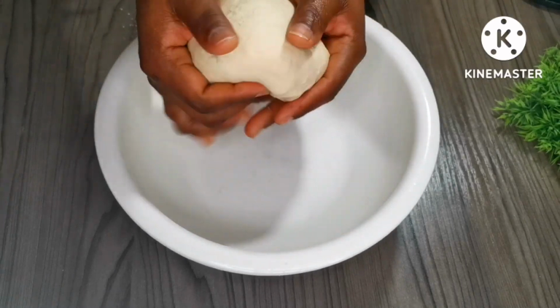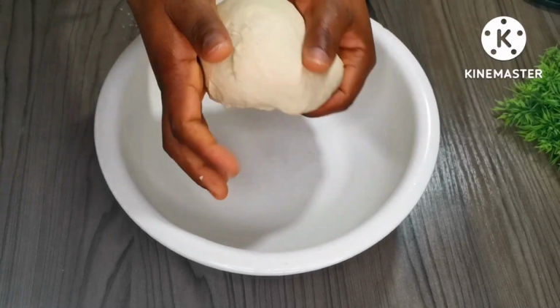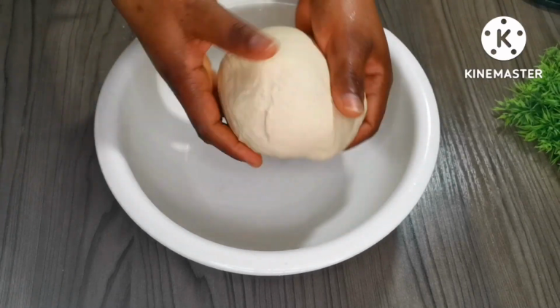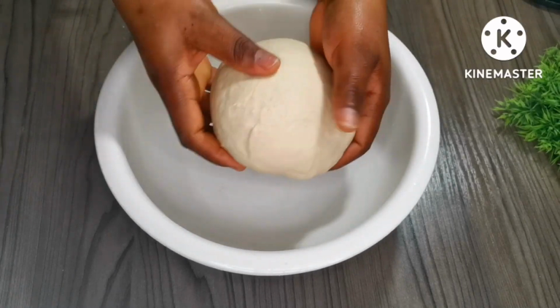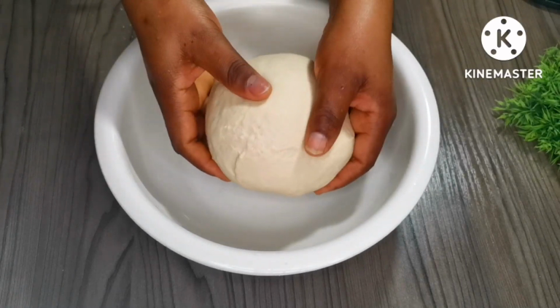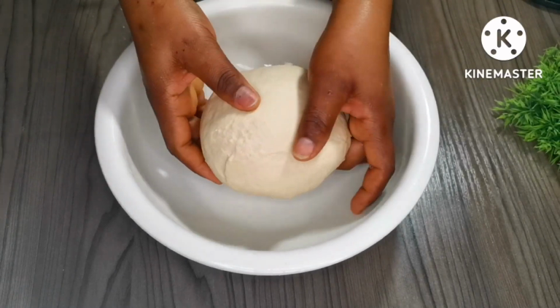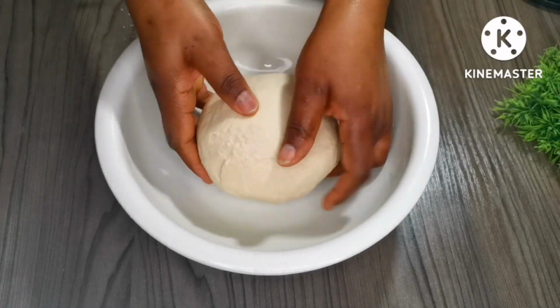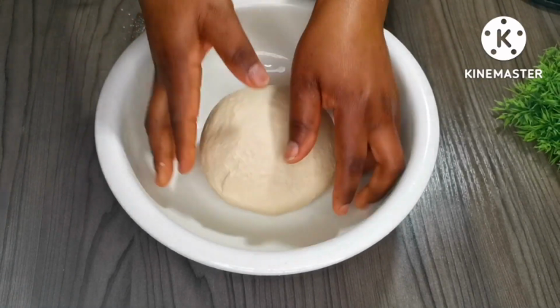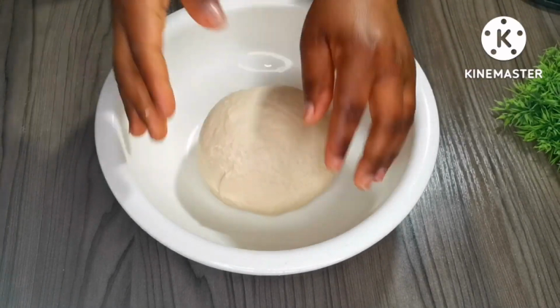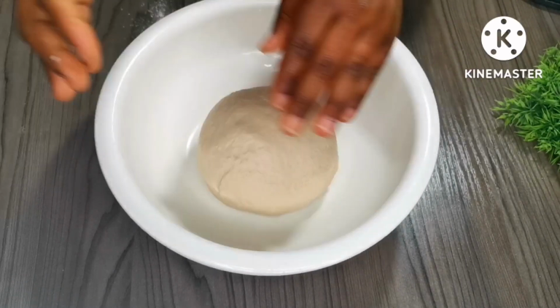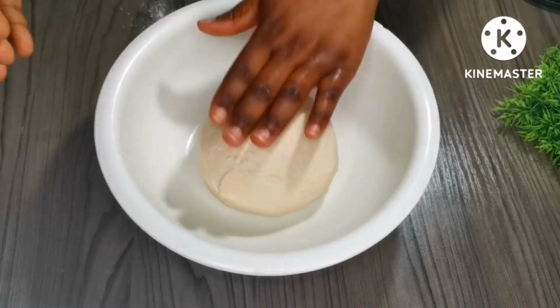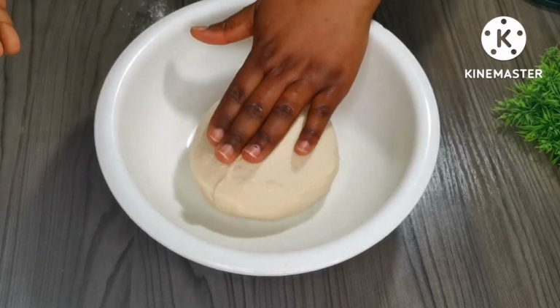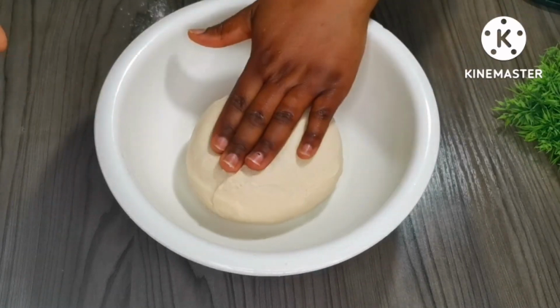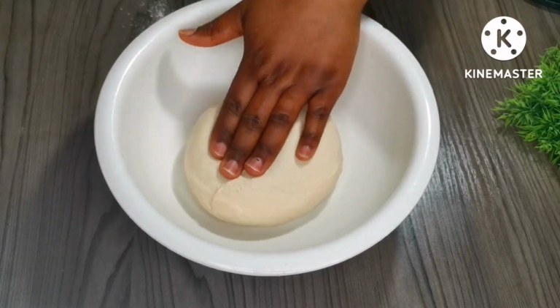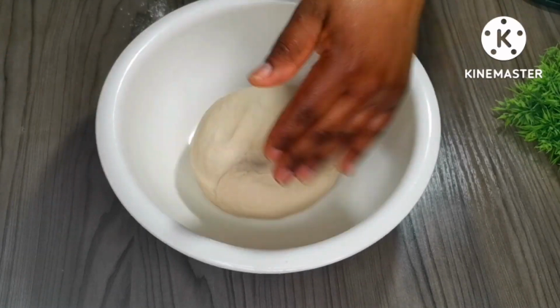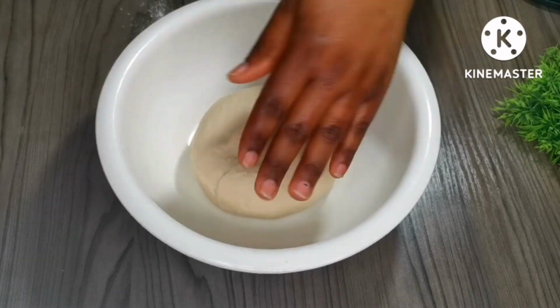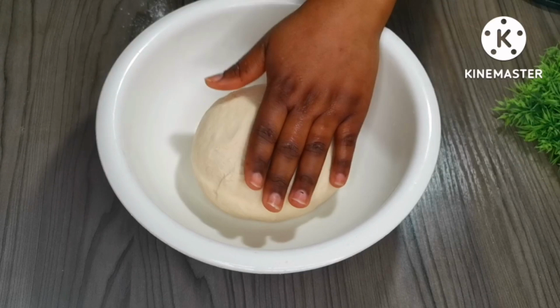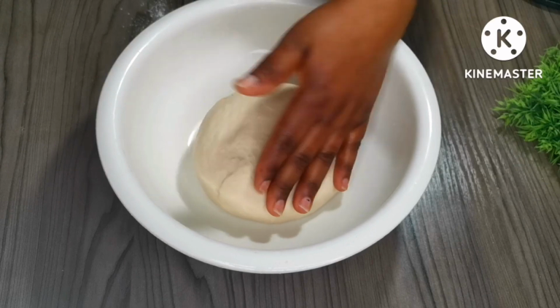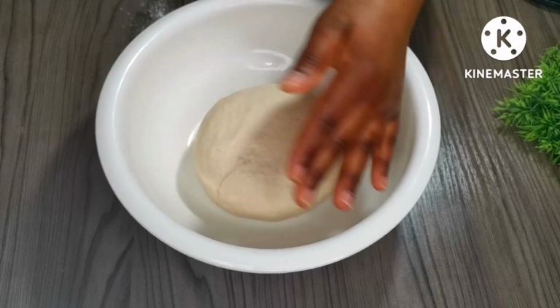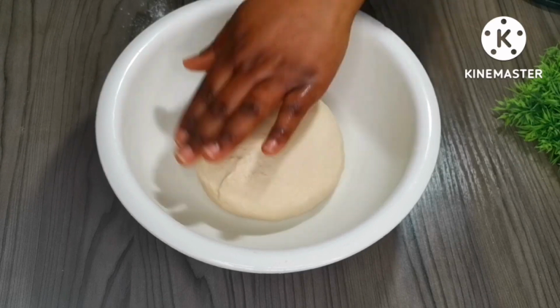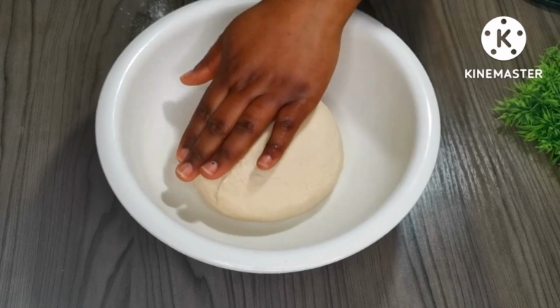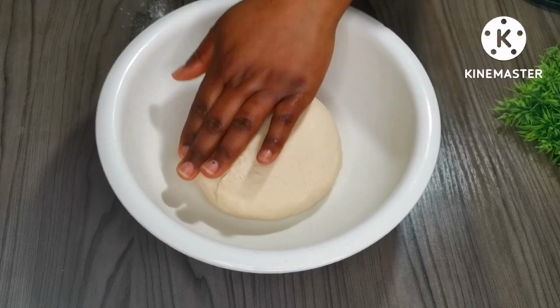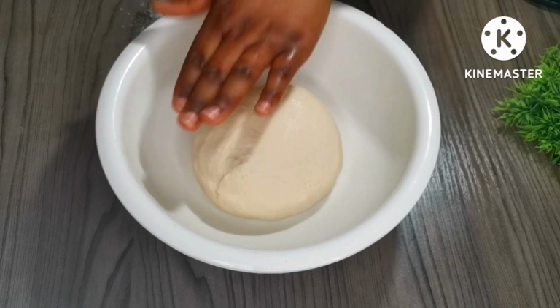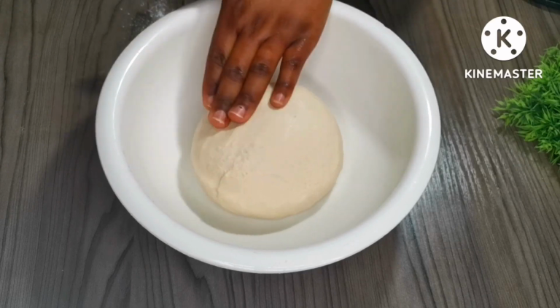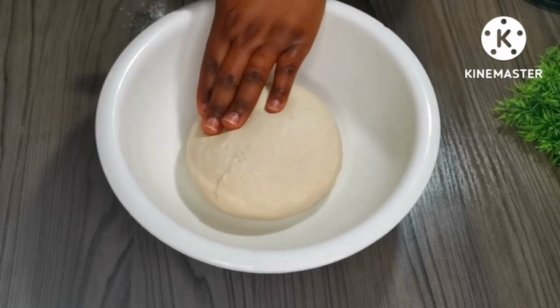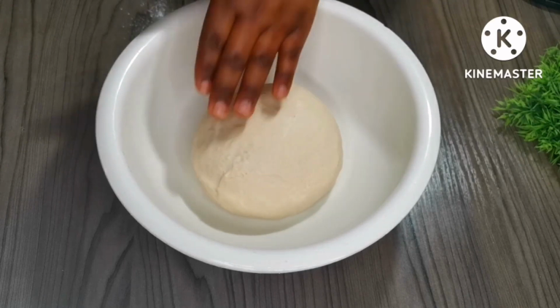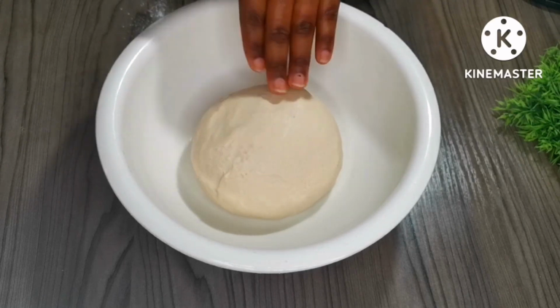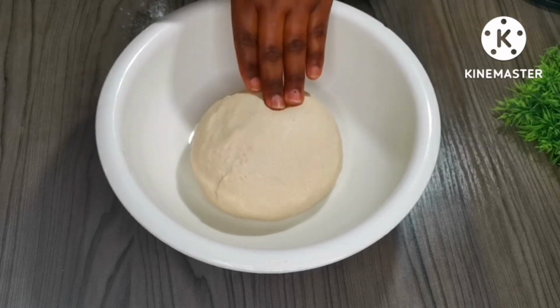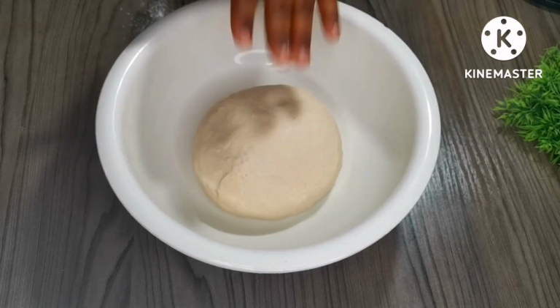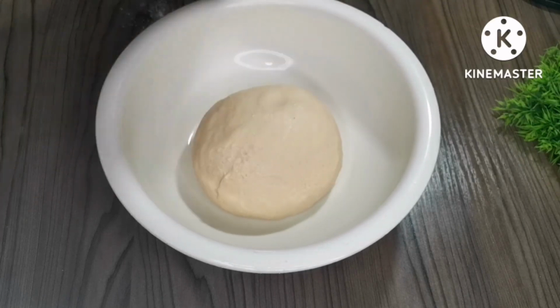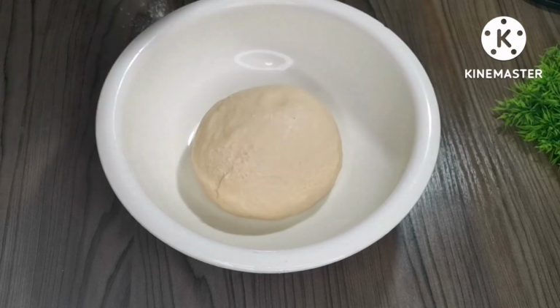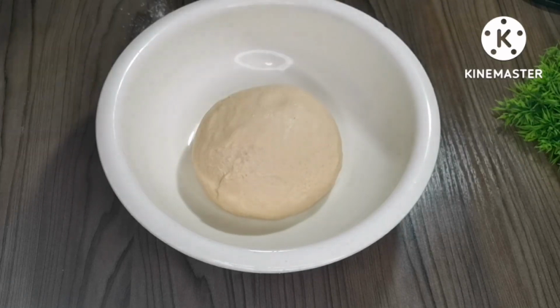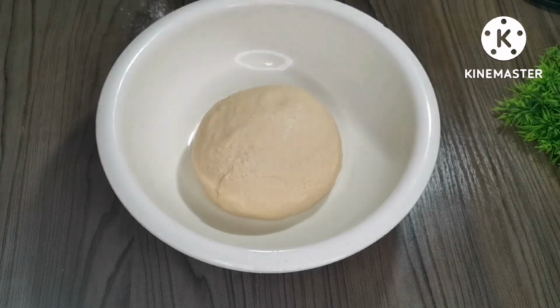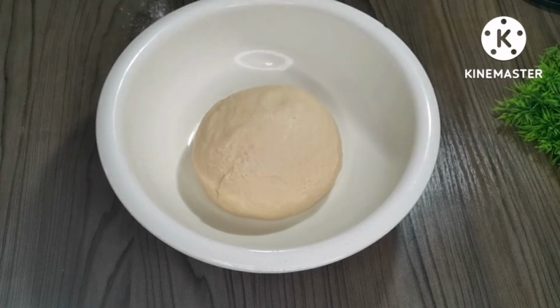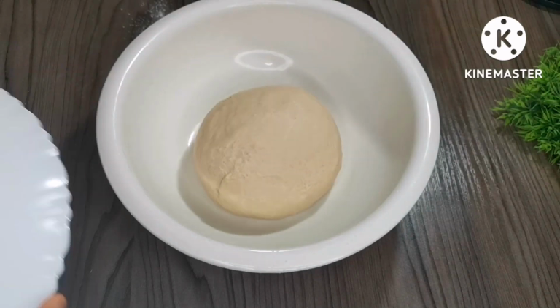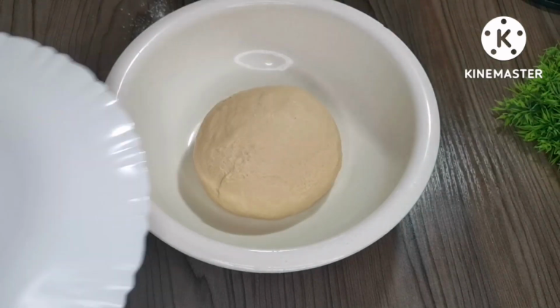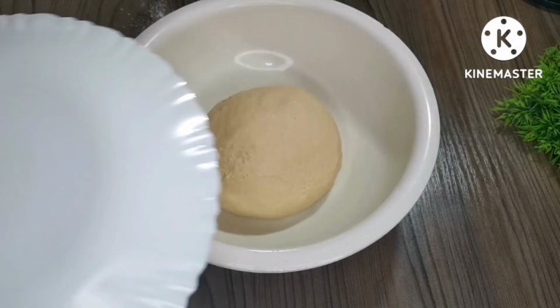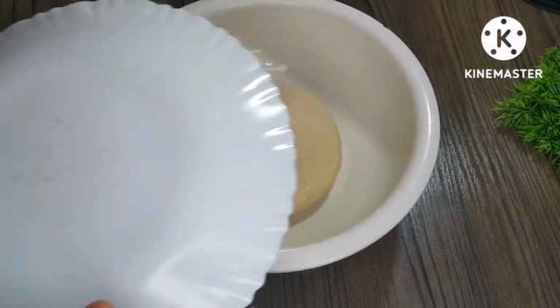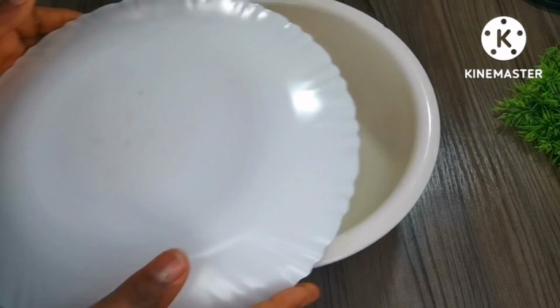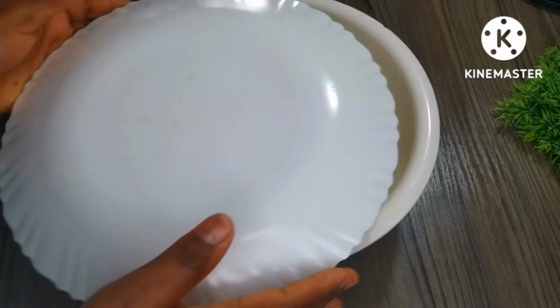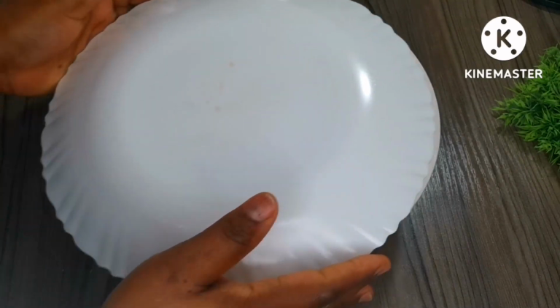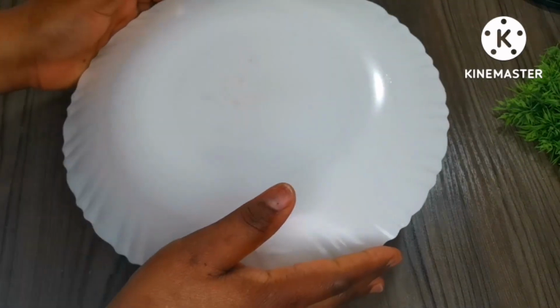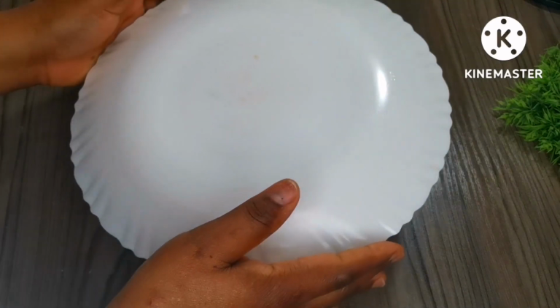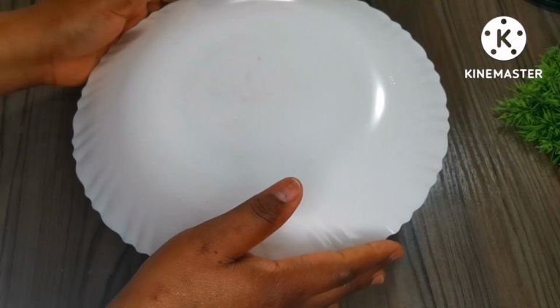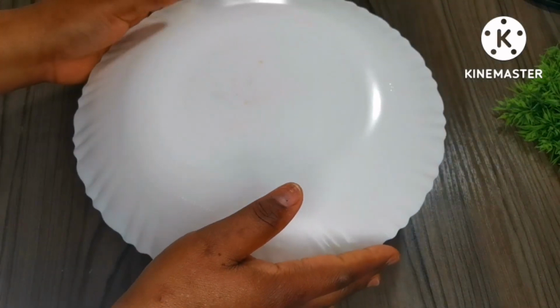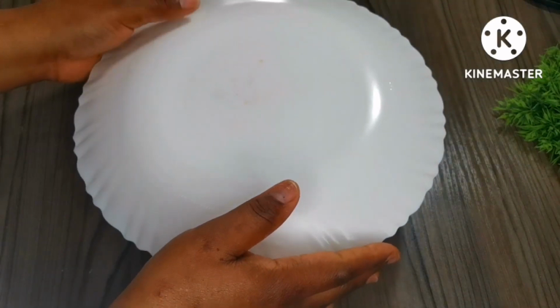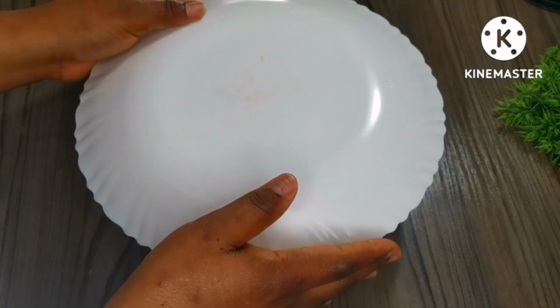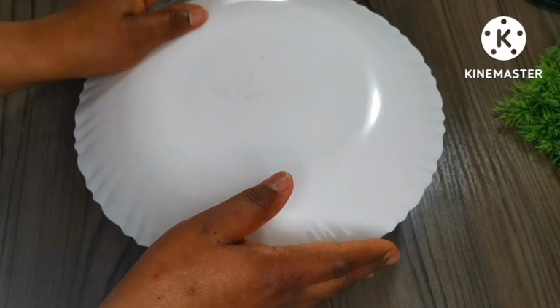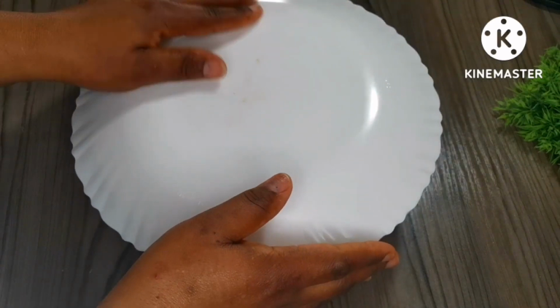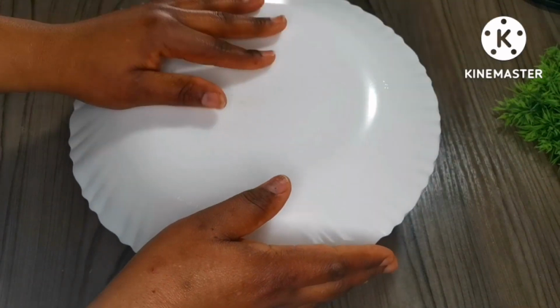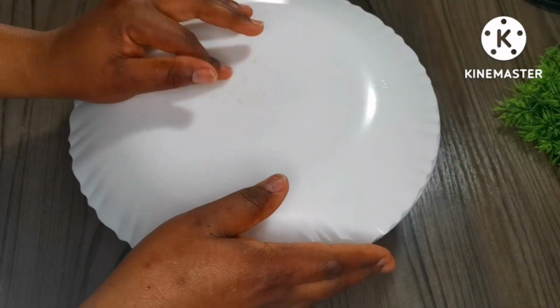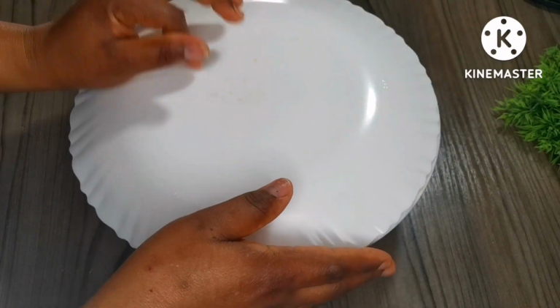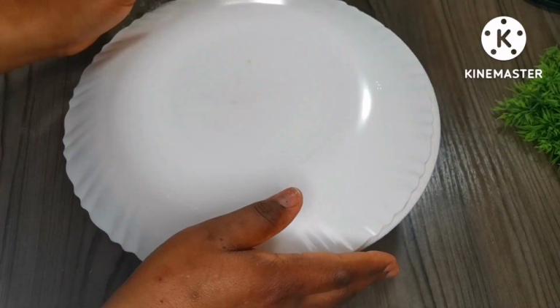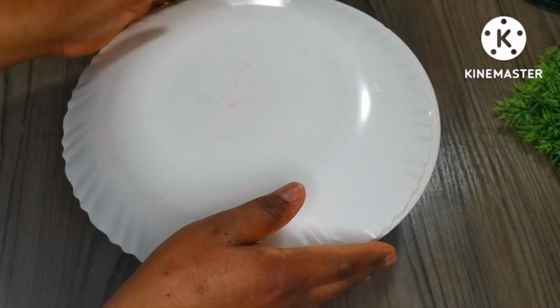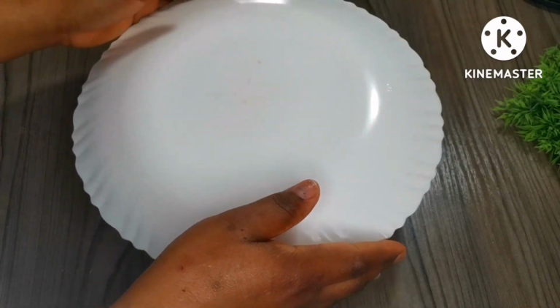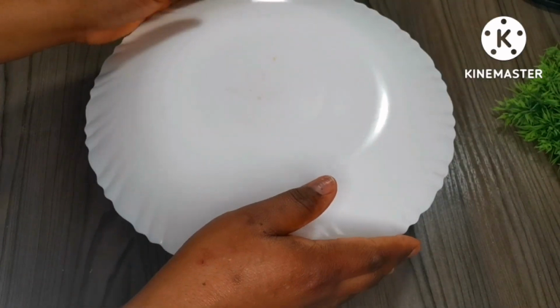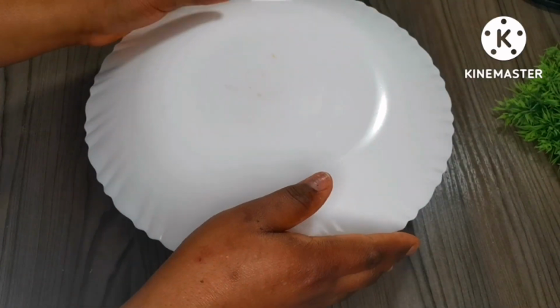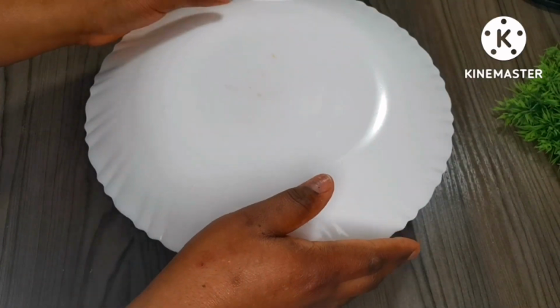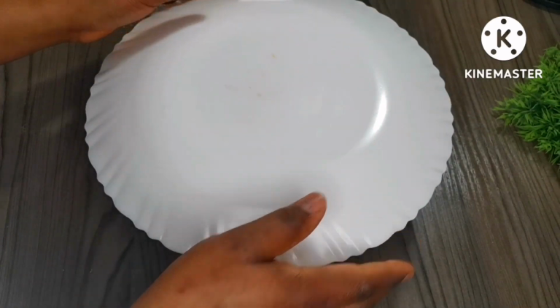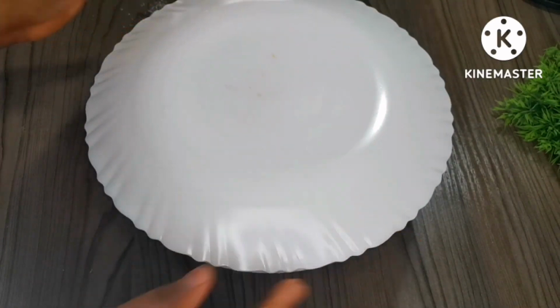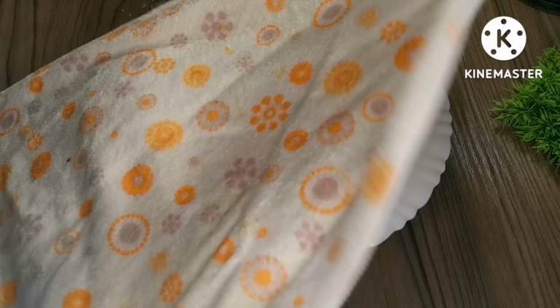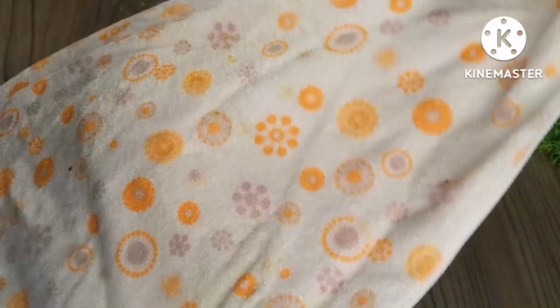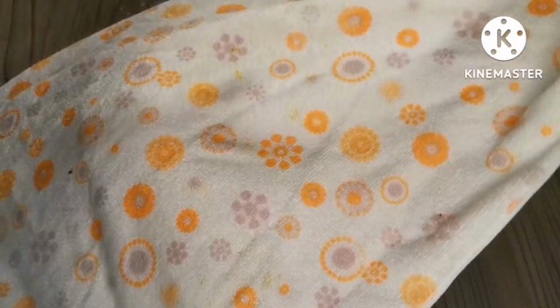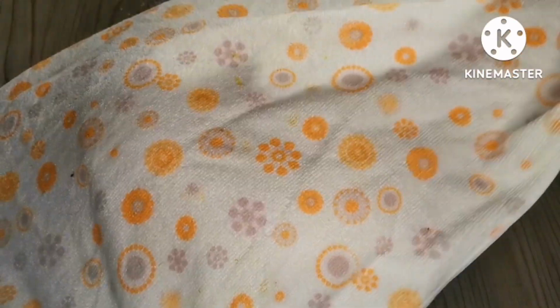It has to be smooth. Now I'm going to cover it and let it rise for about one and a half to two hours.